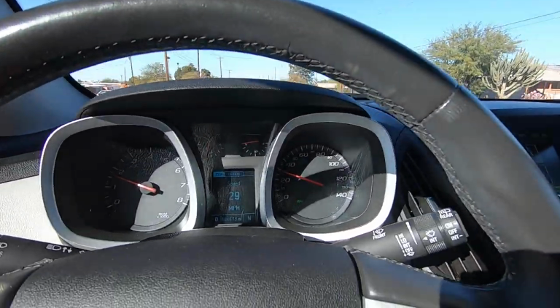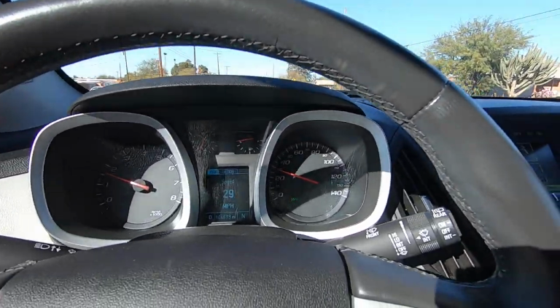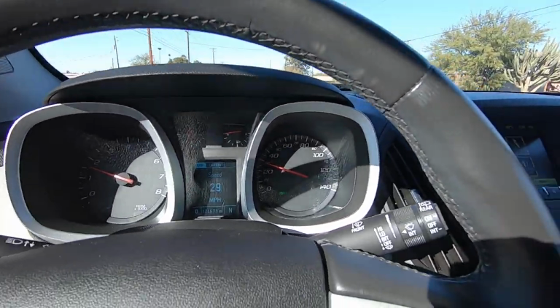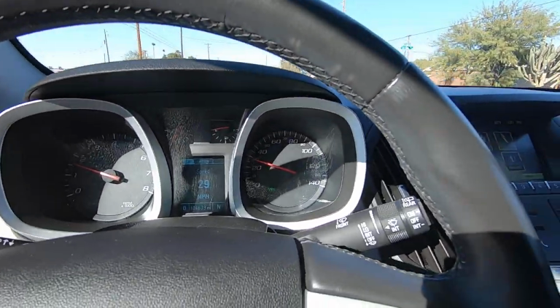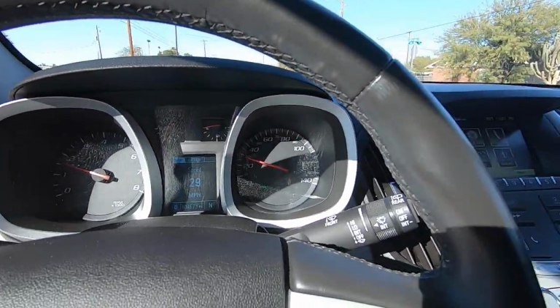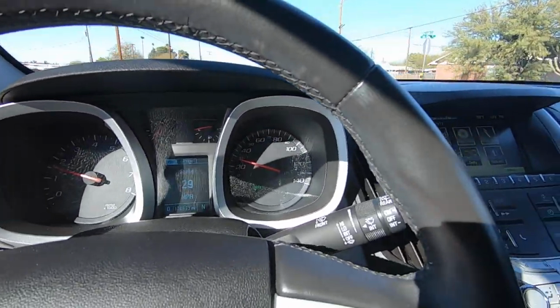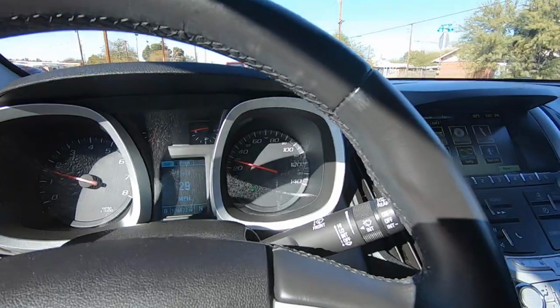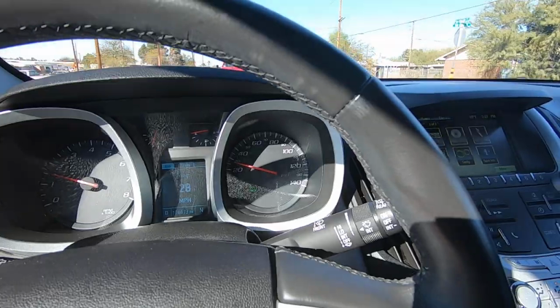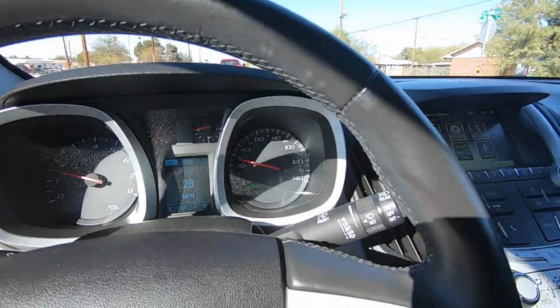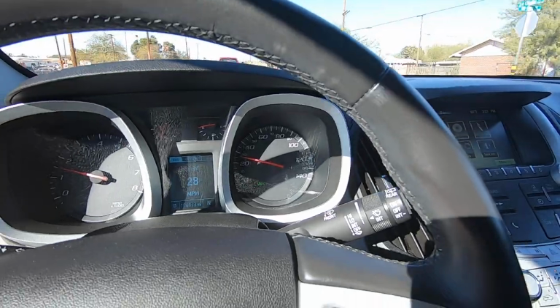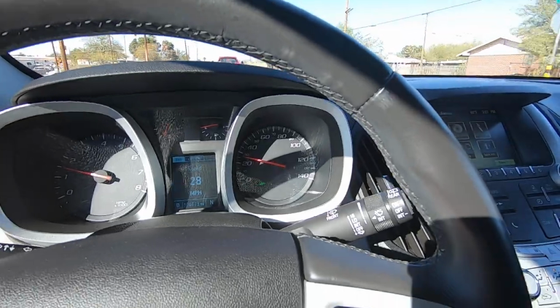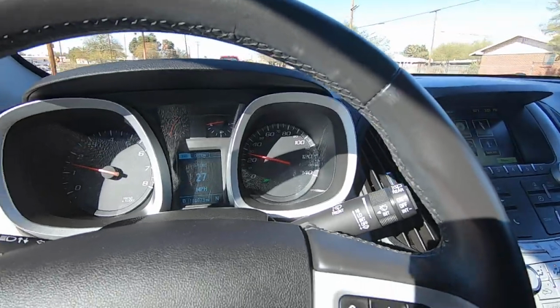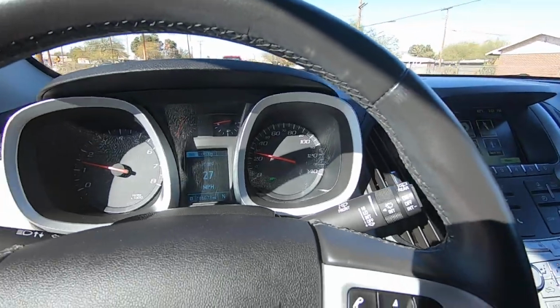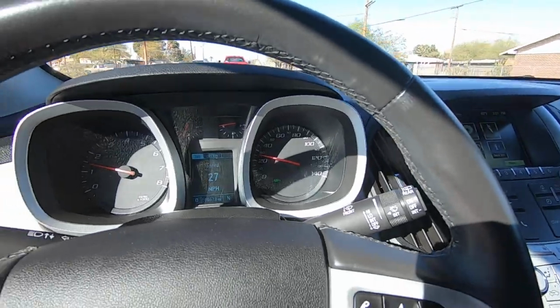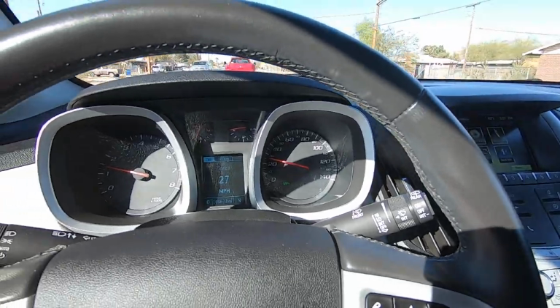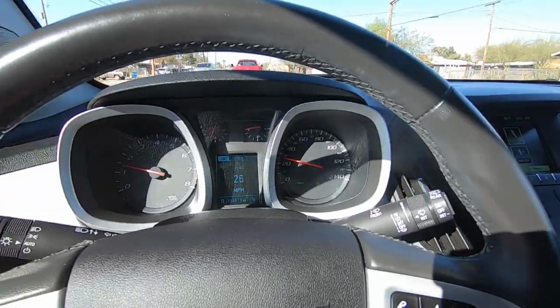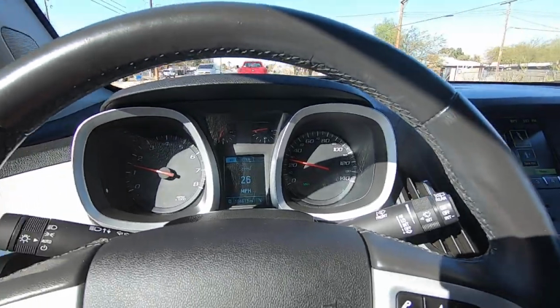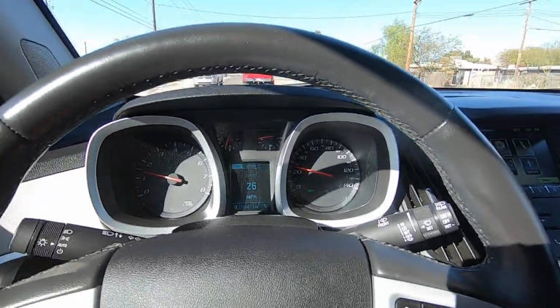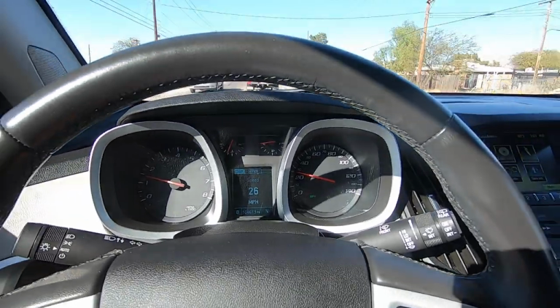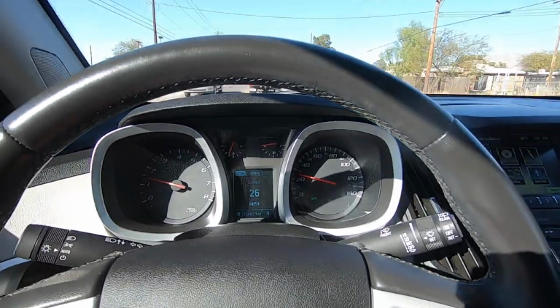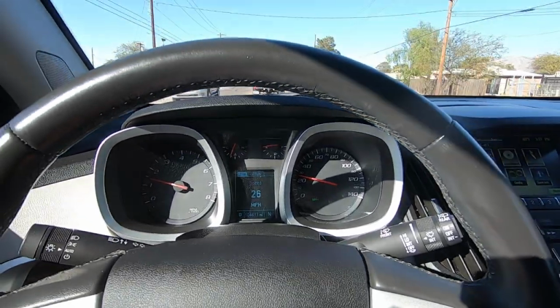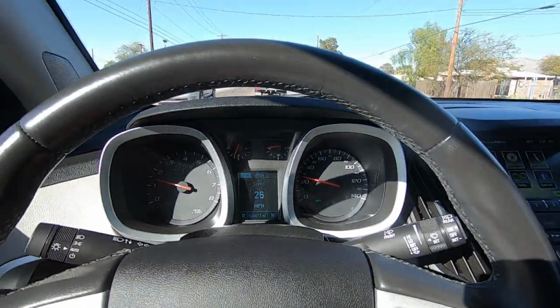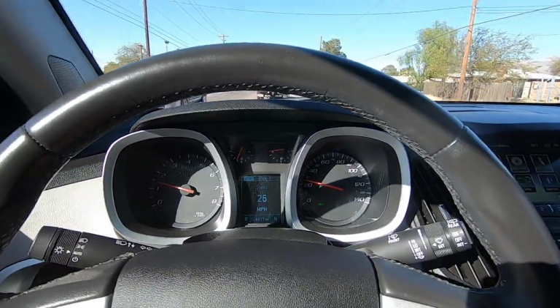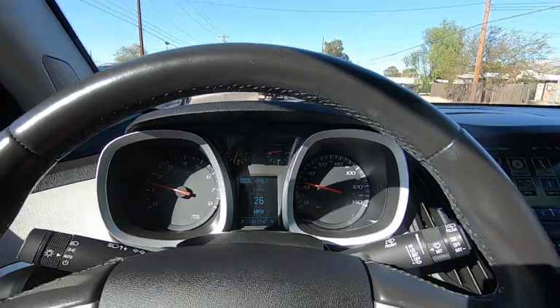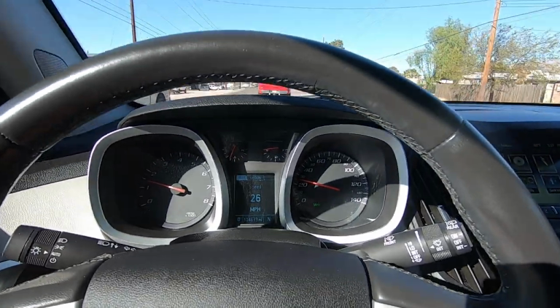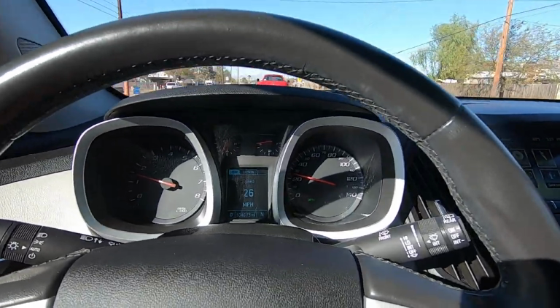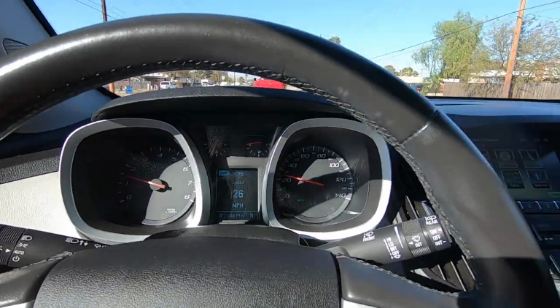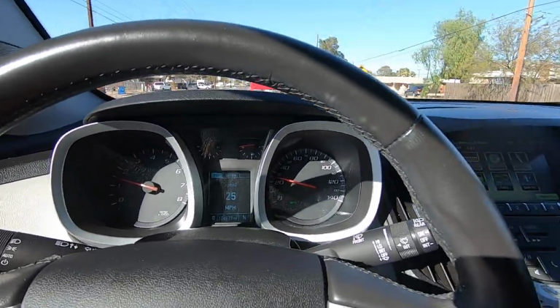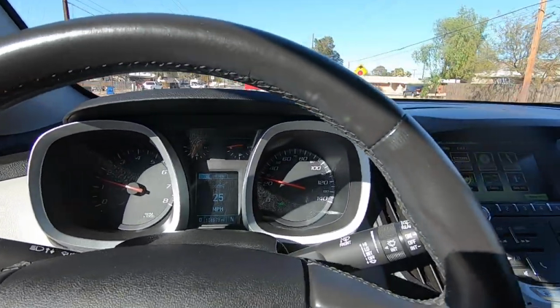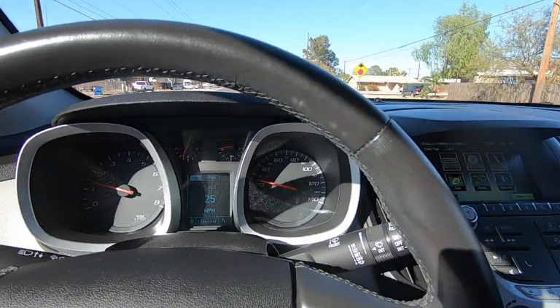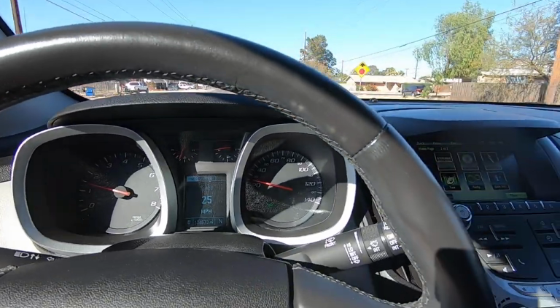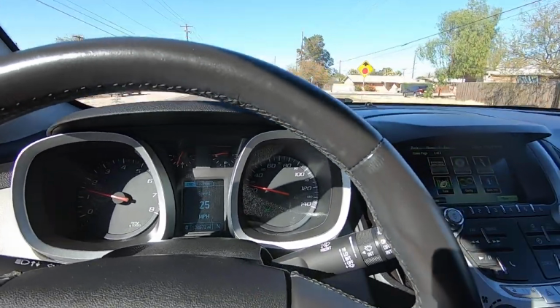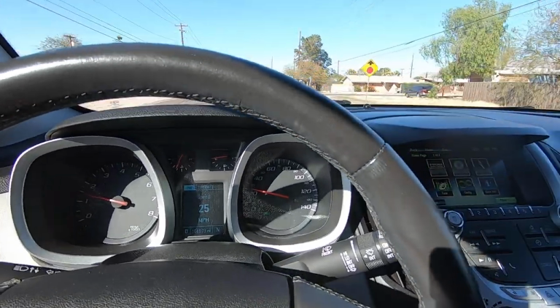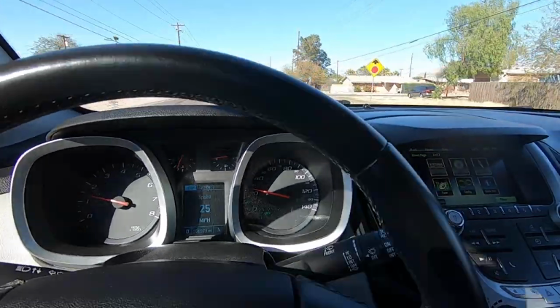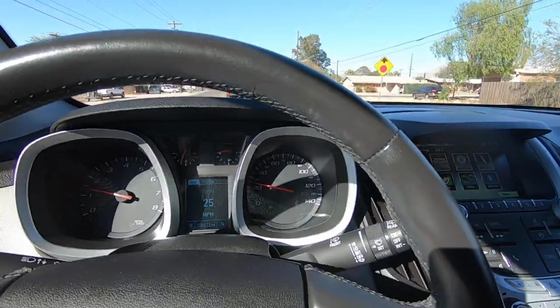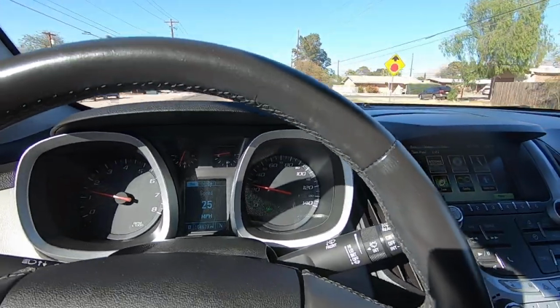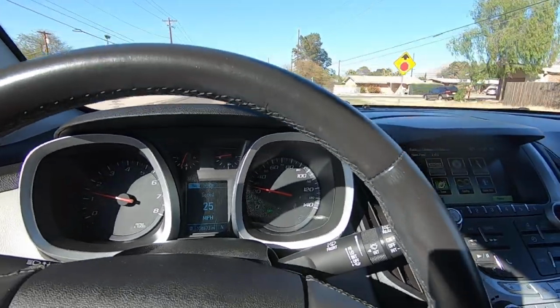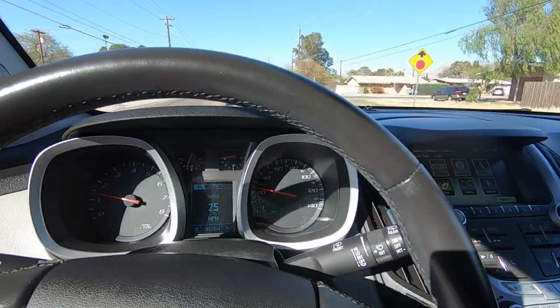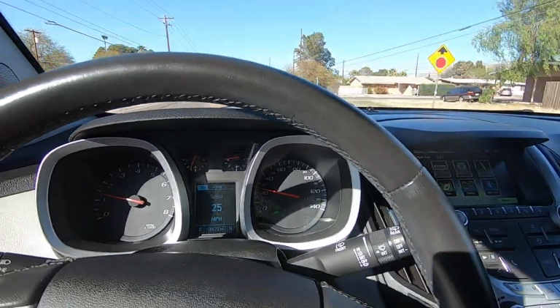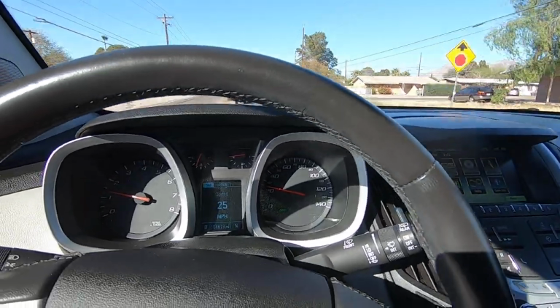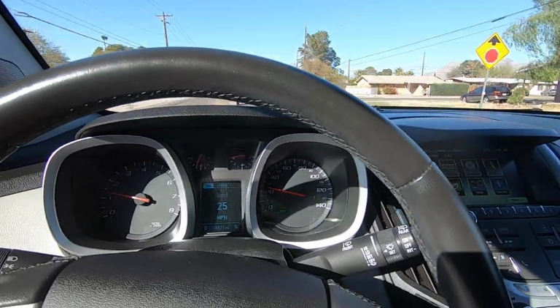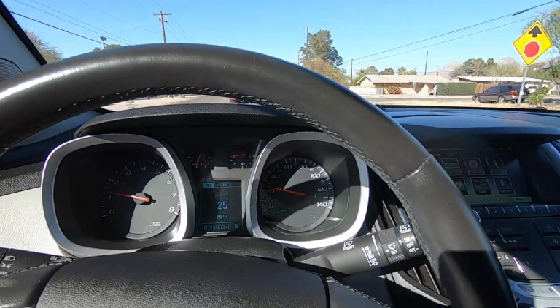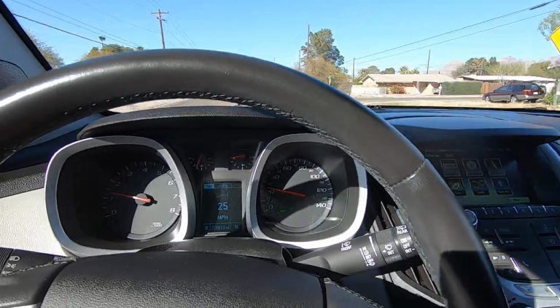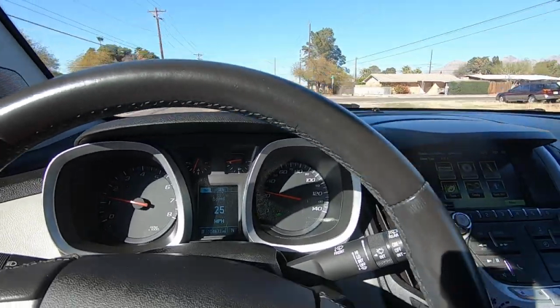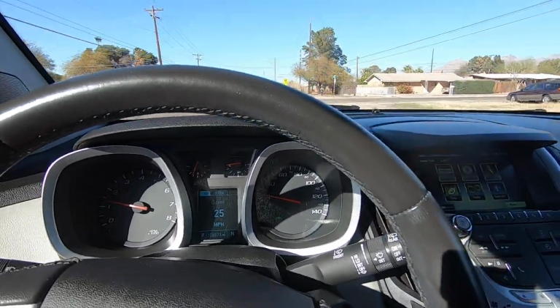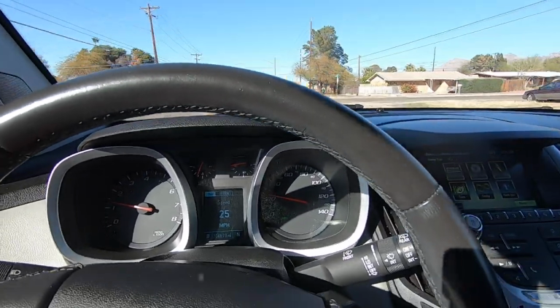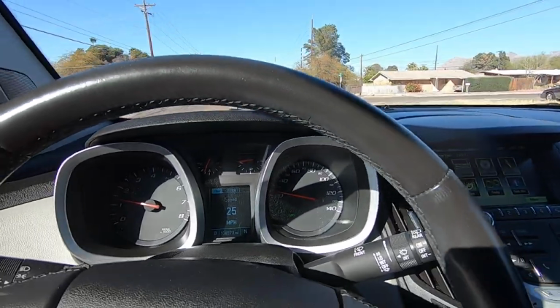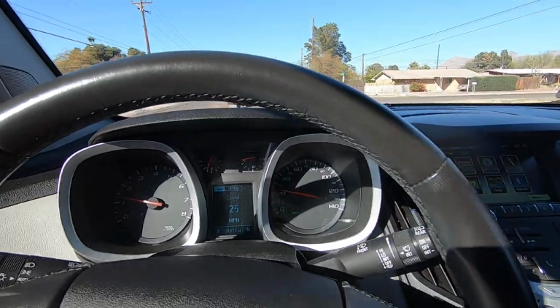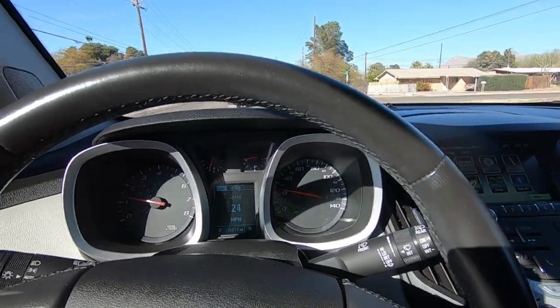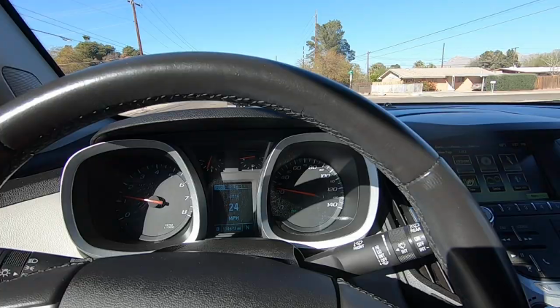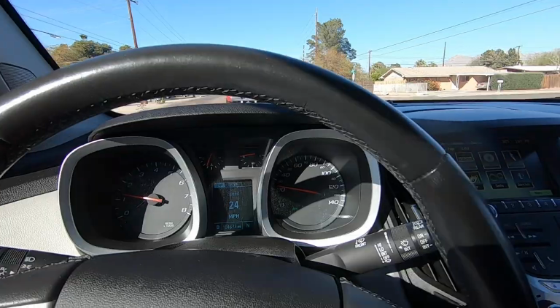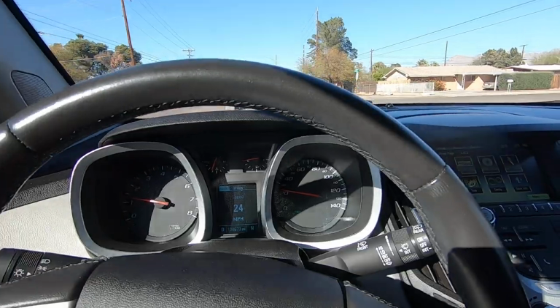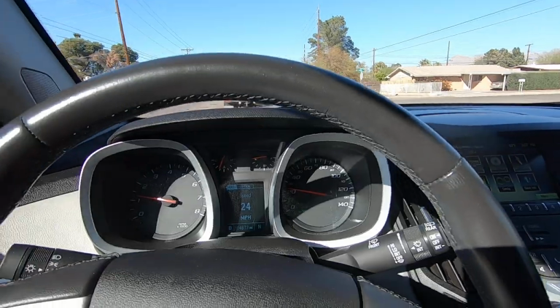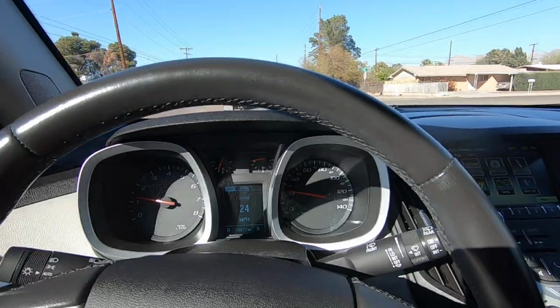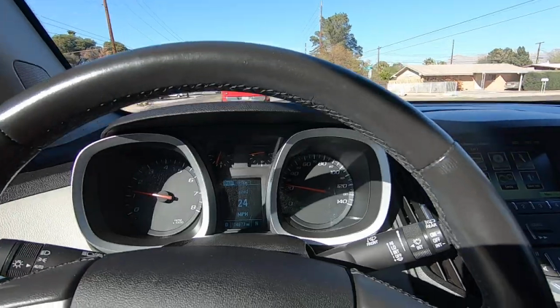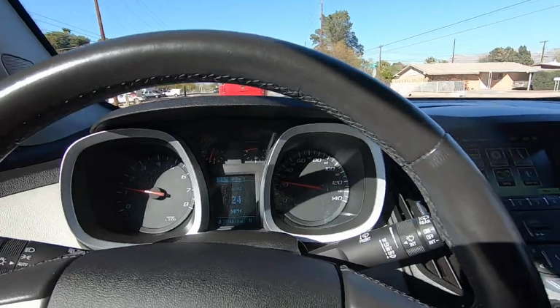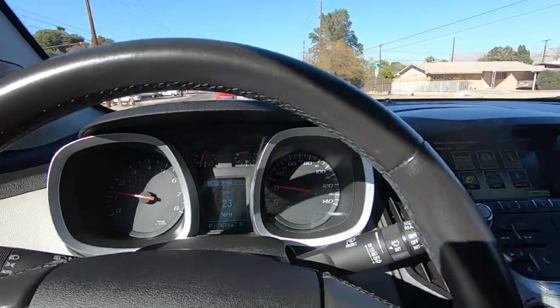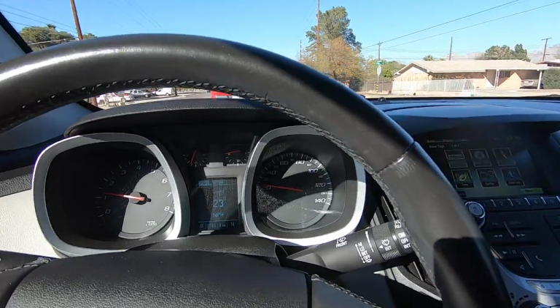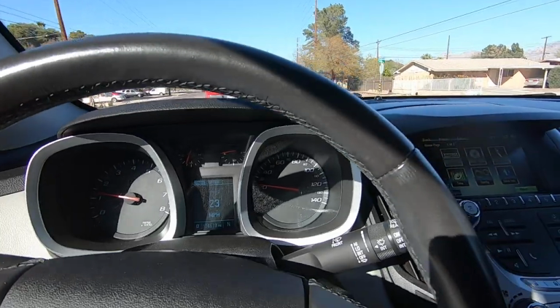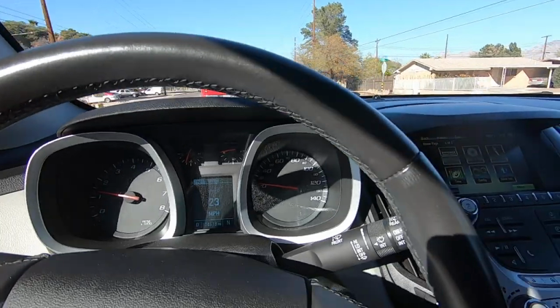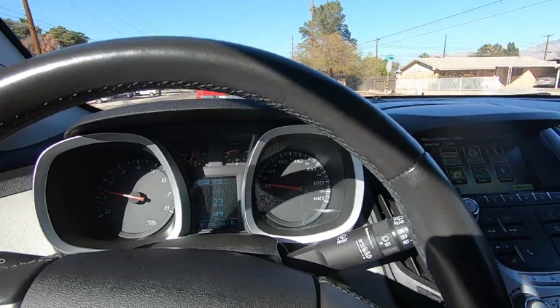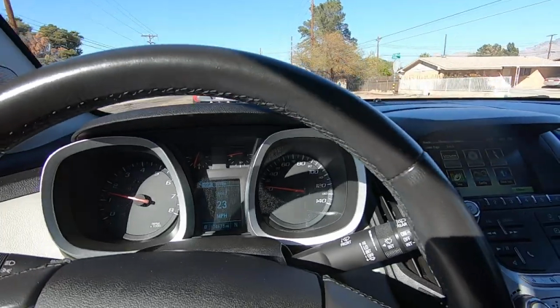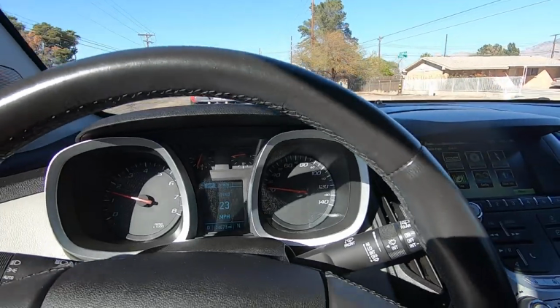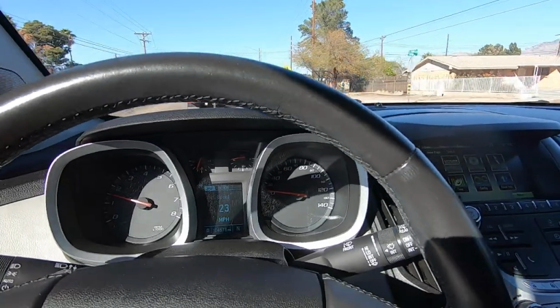Deposit is $500. Once we have a deposit, we have a deal. Until then, the car stays for sale. We do not hold vehicles without deposits.